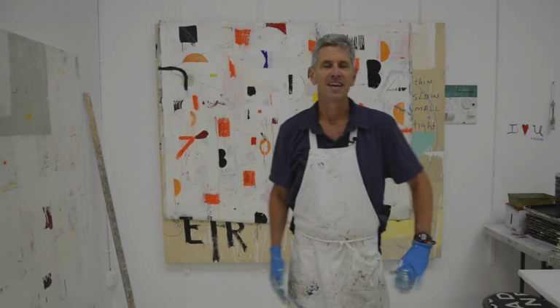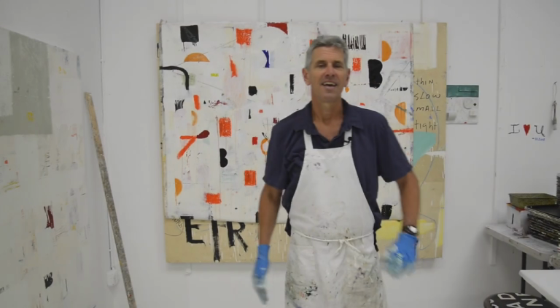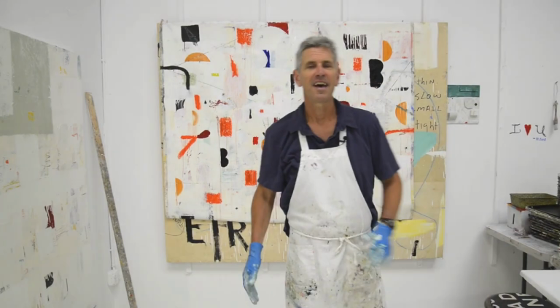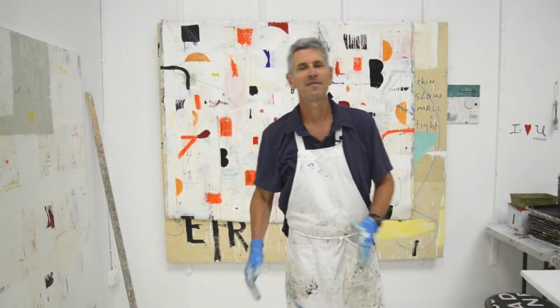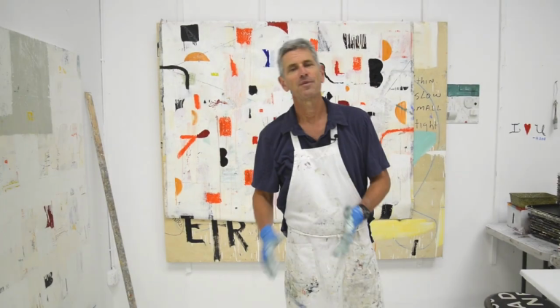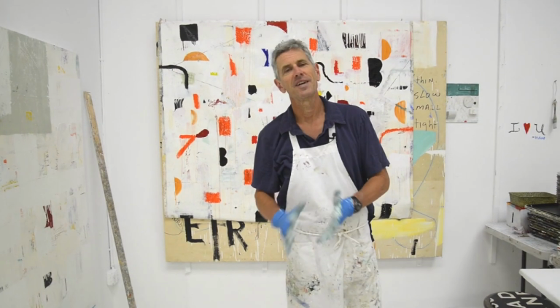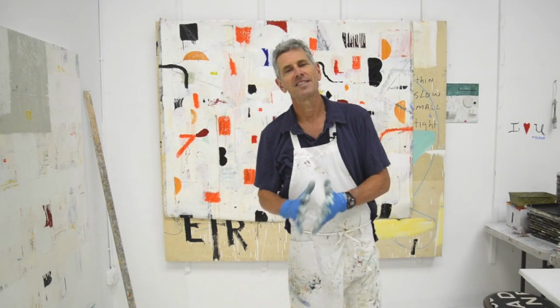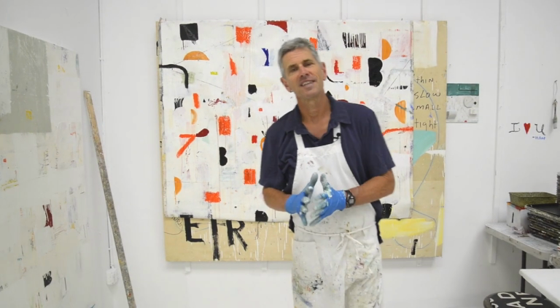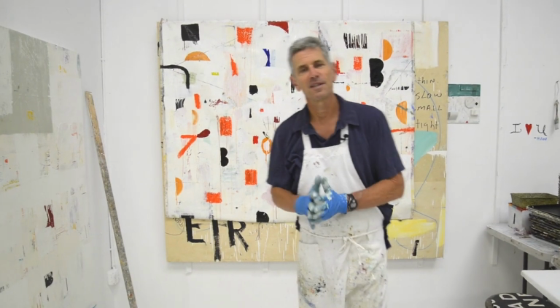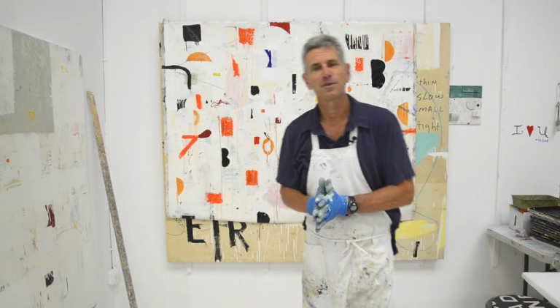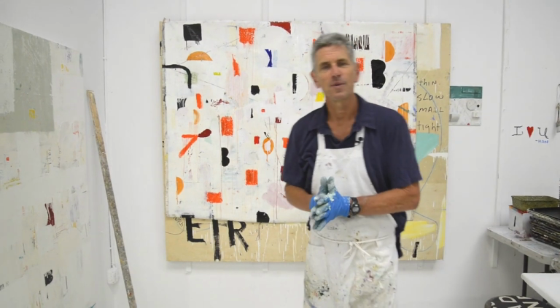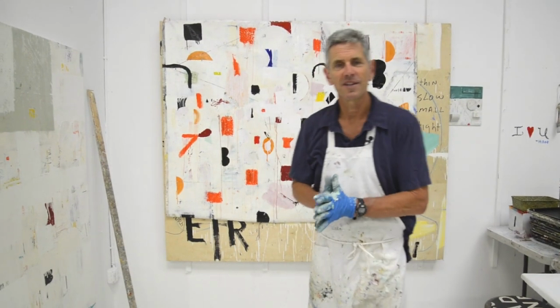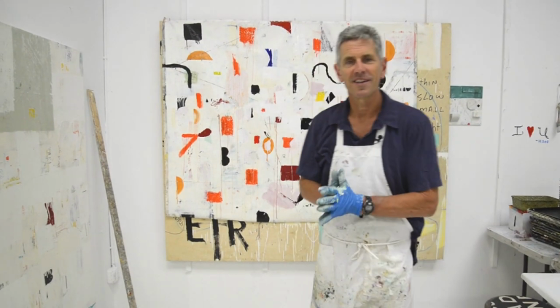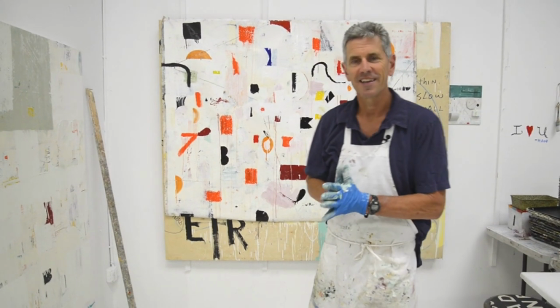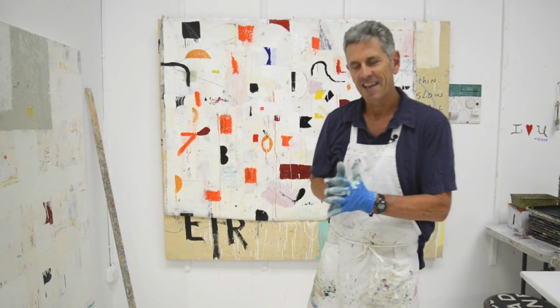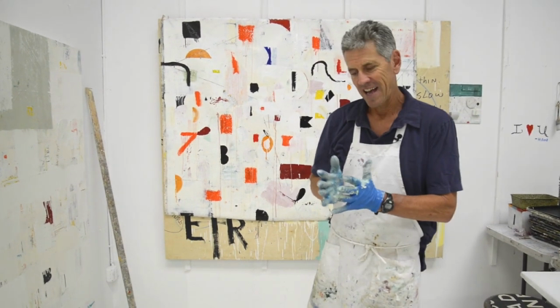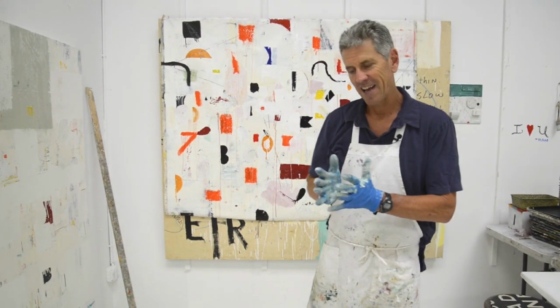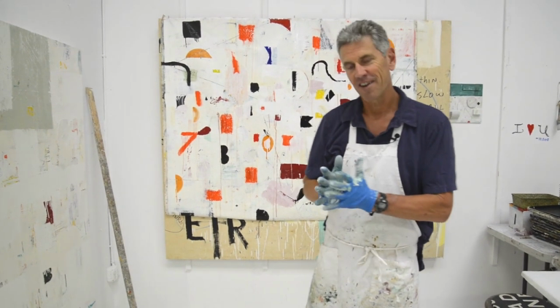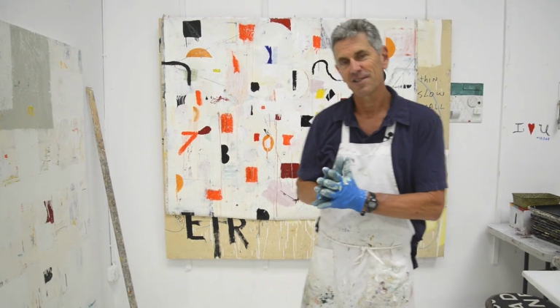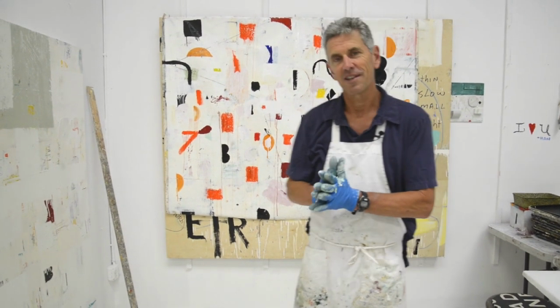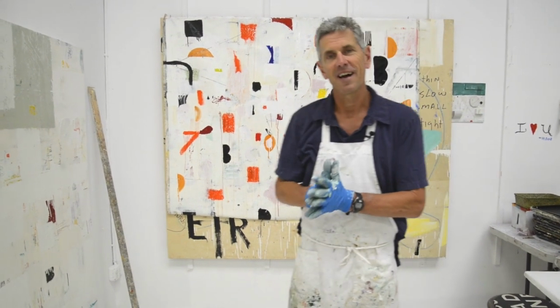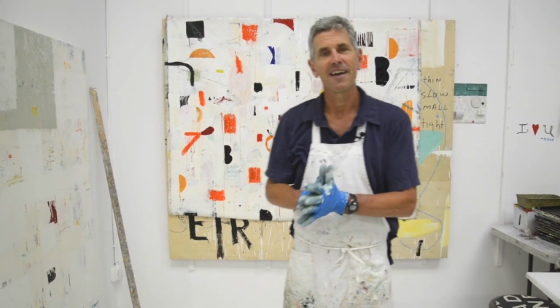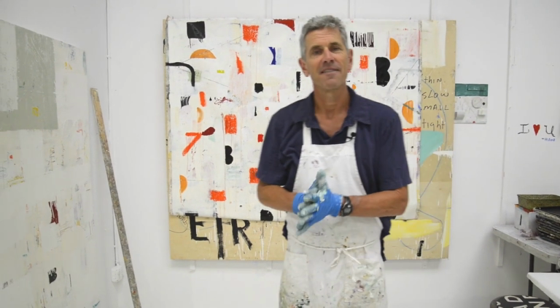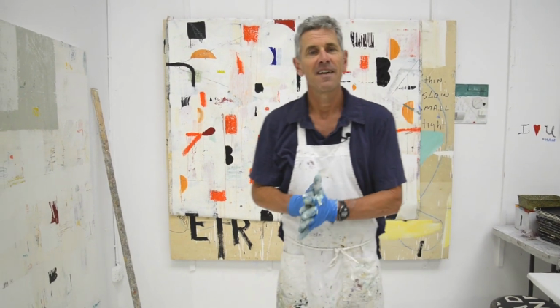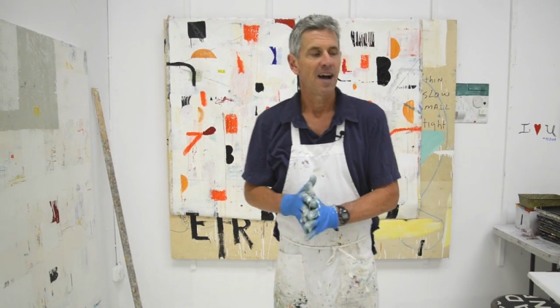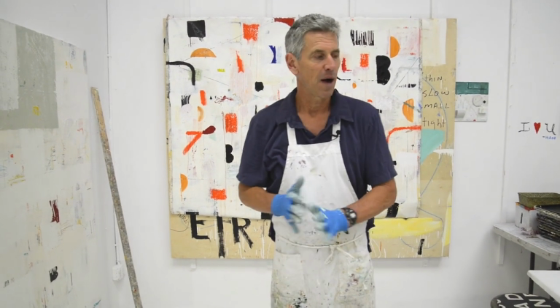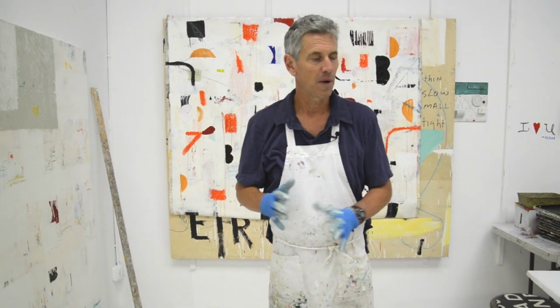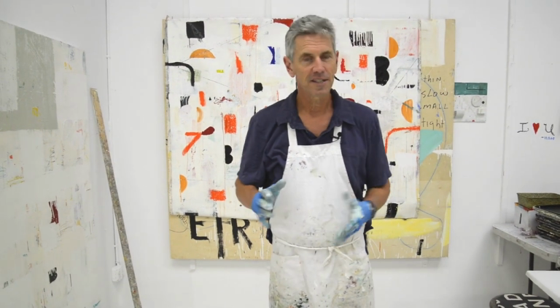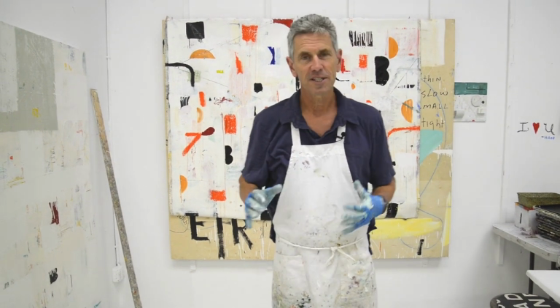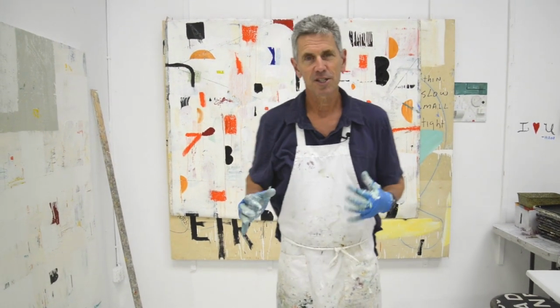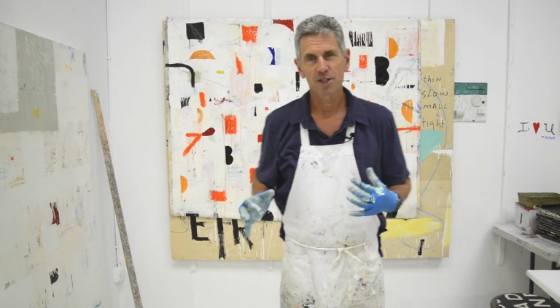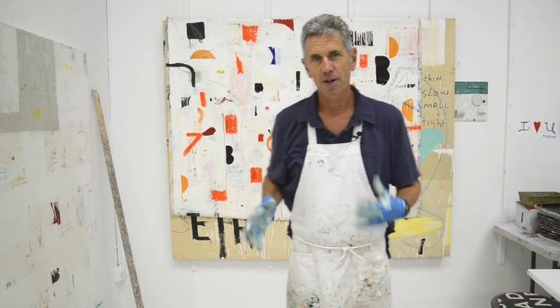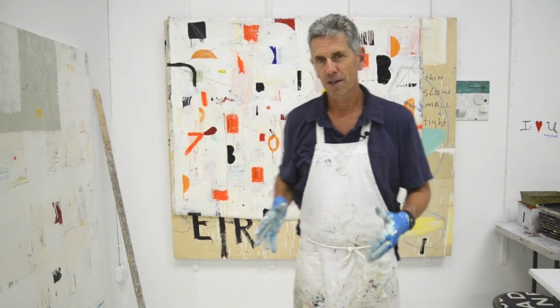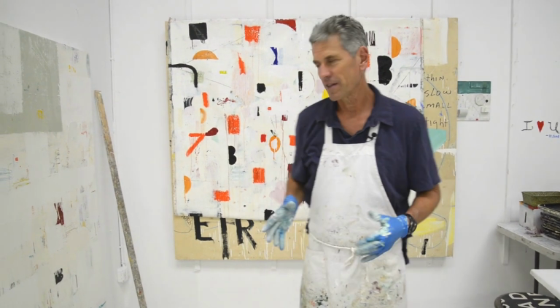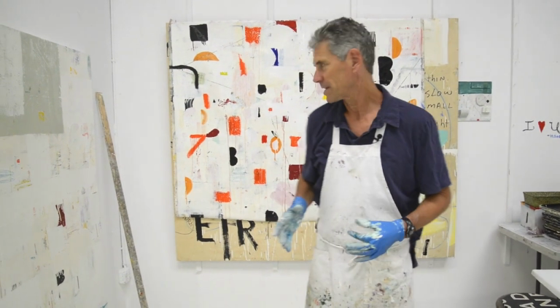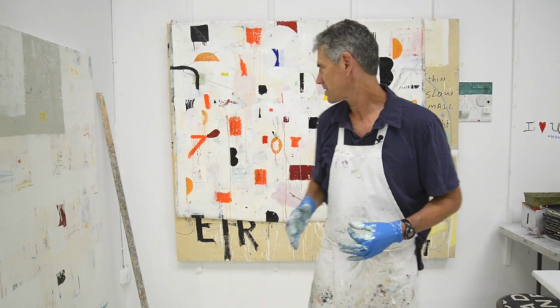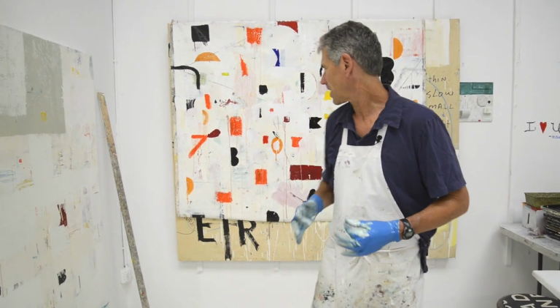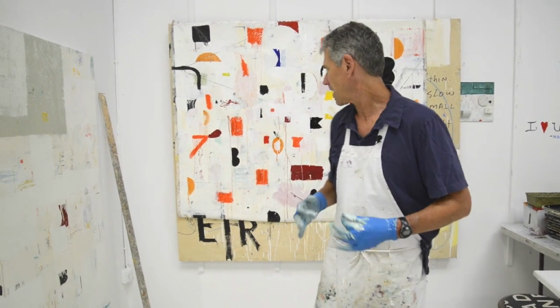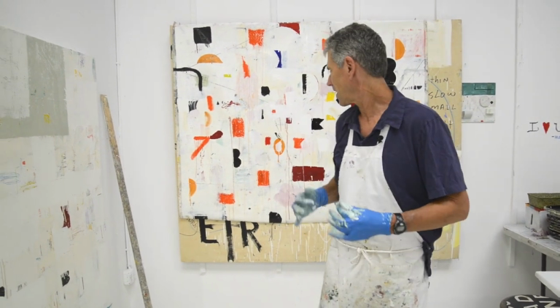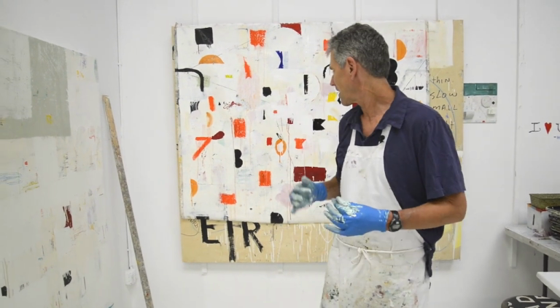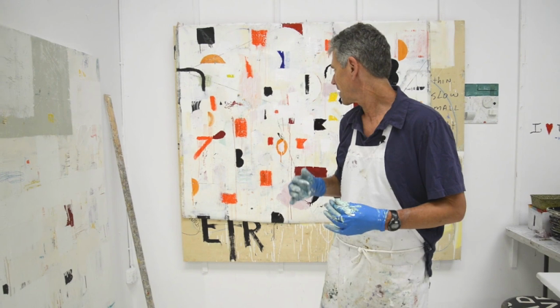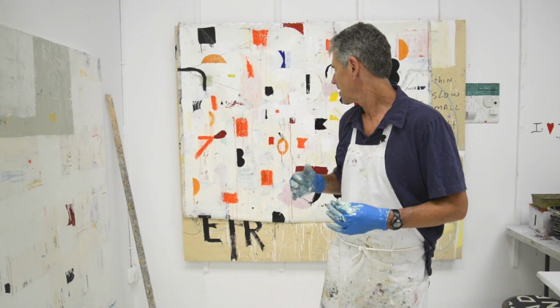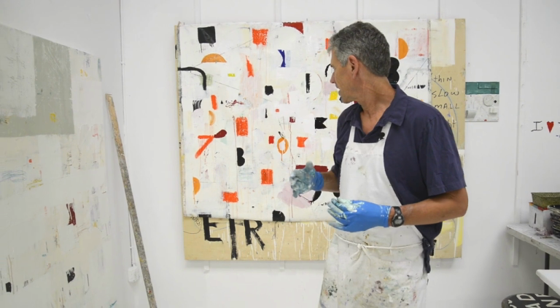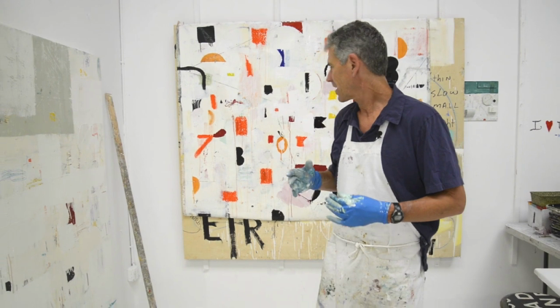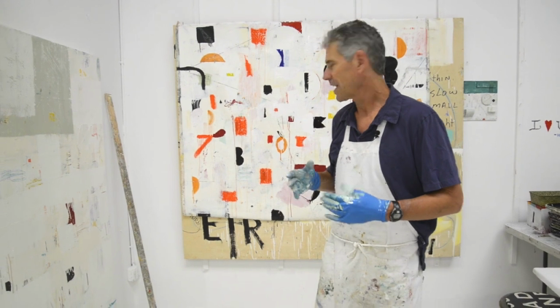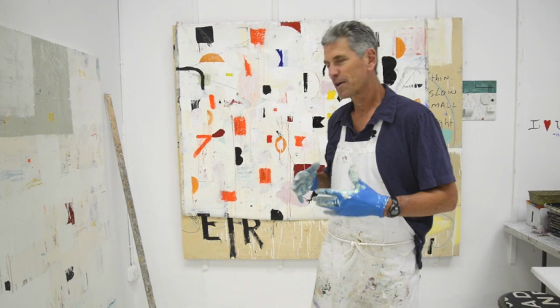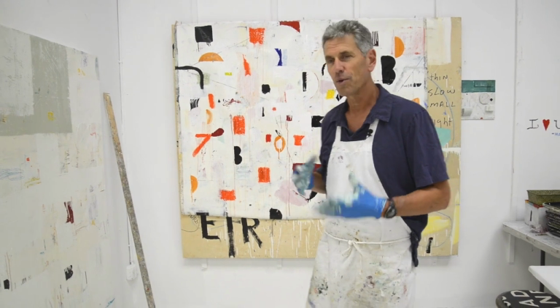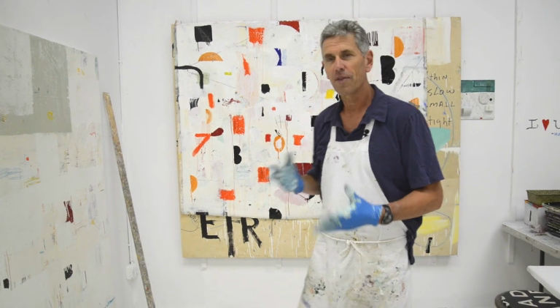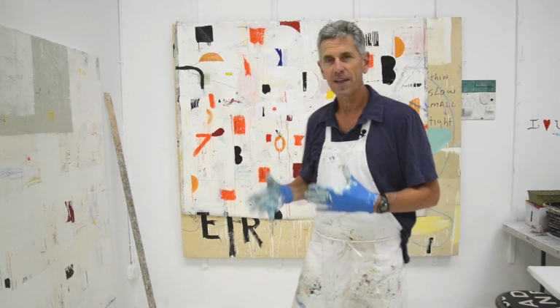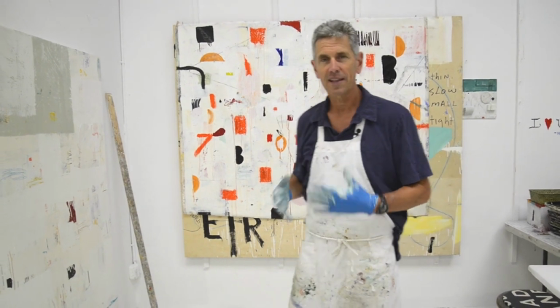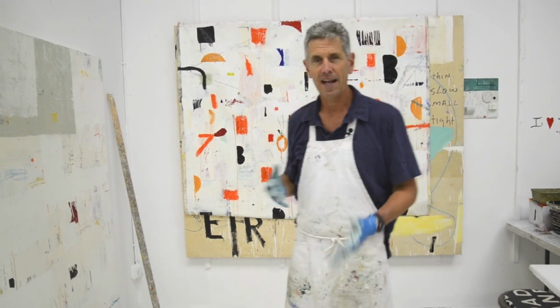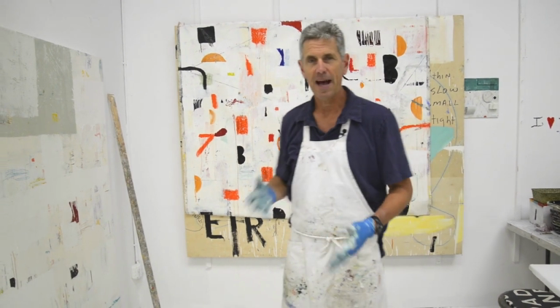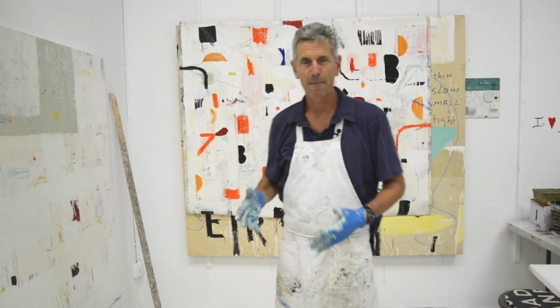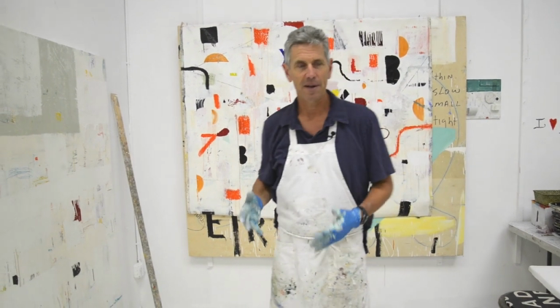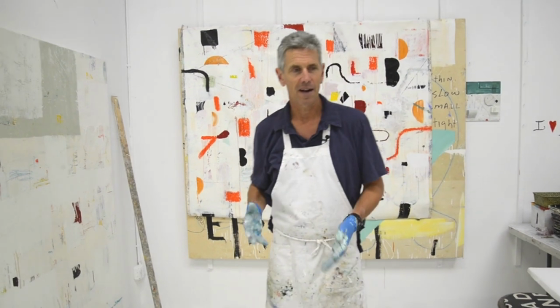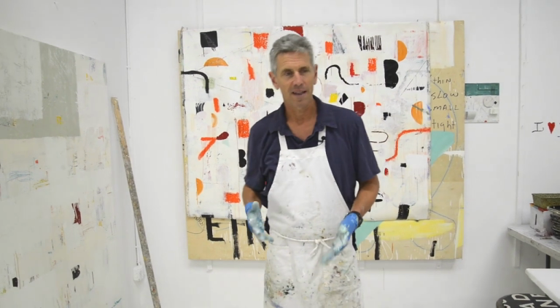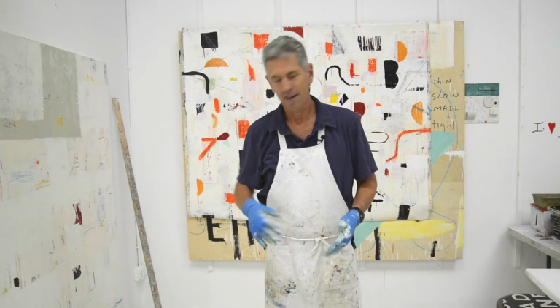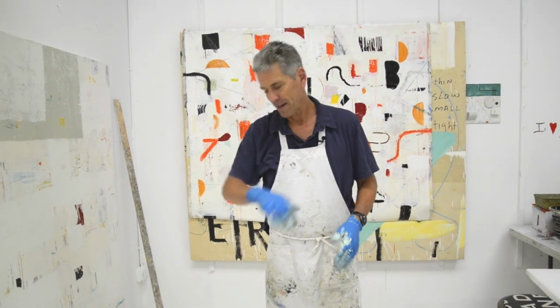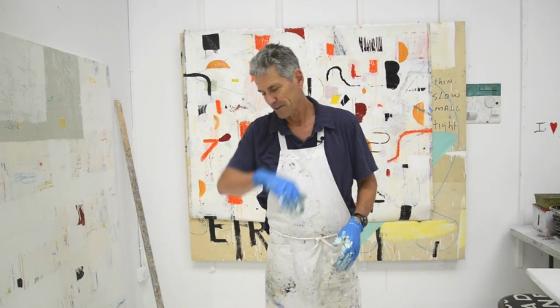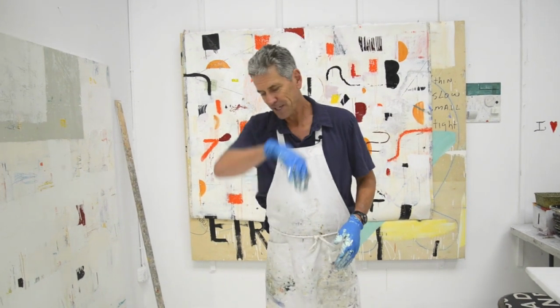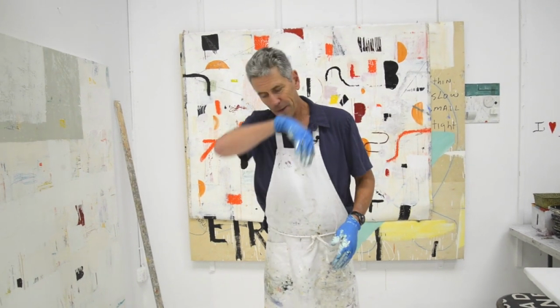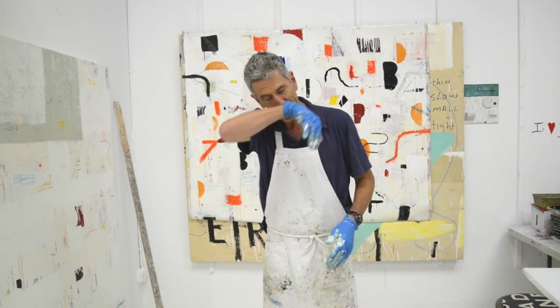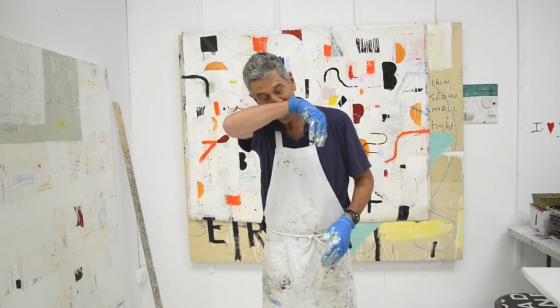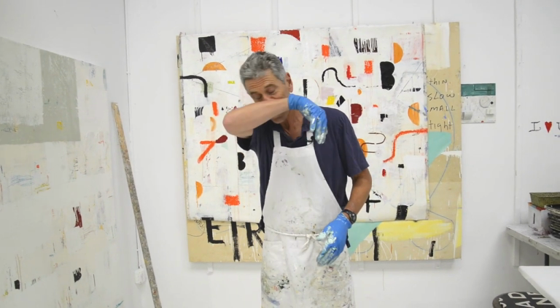Hey everyone, it's Nicholas Wilton at Art2Life. I wanted to just show you this kind of cool thing that happened, and I thought I'd share it with you.